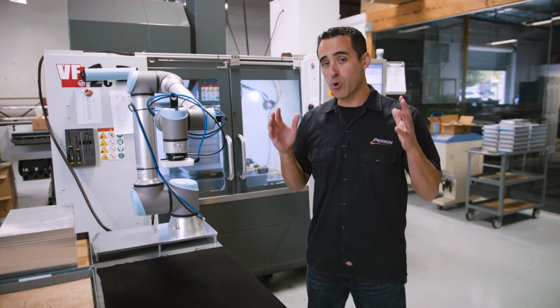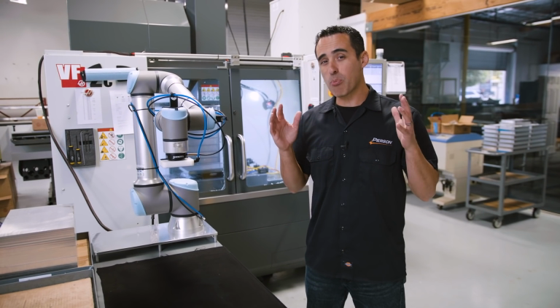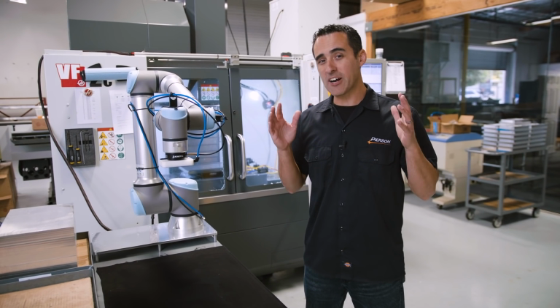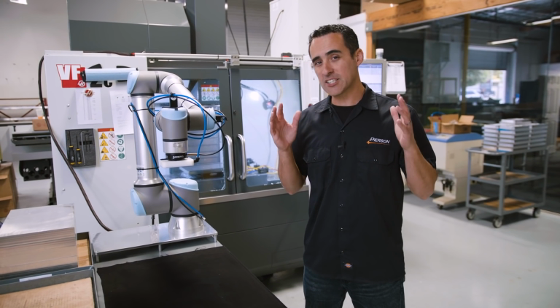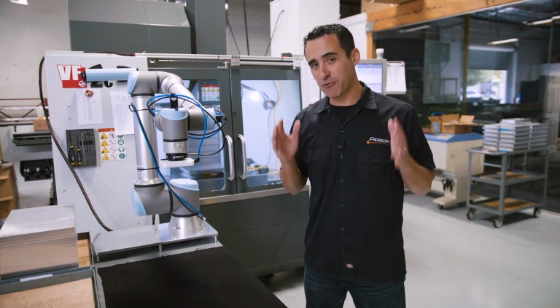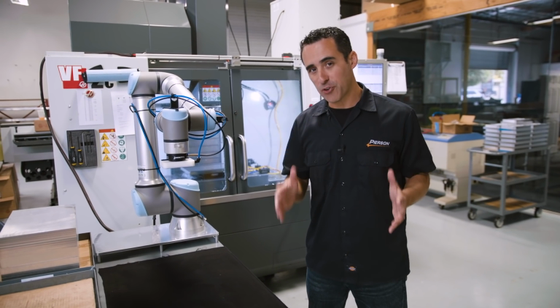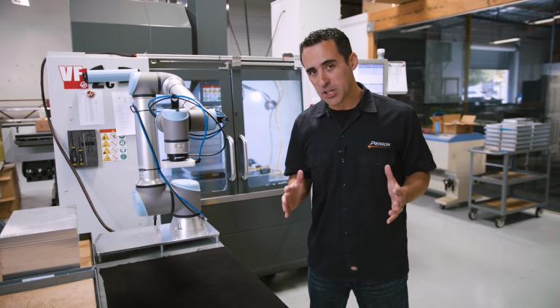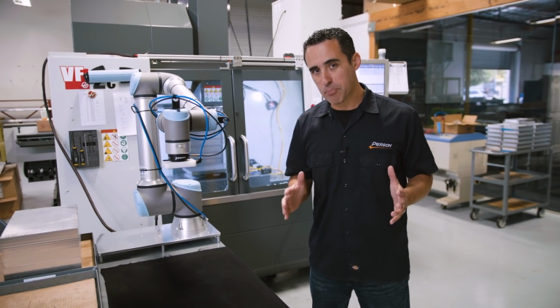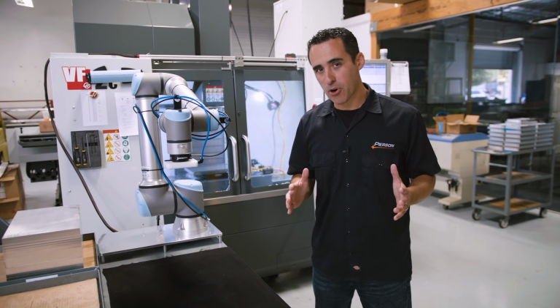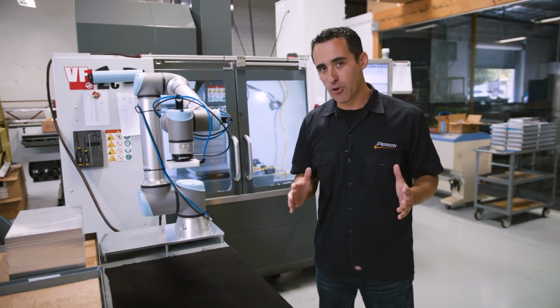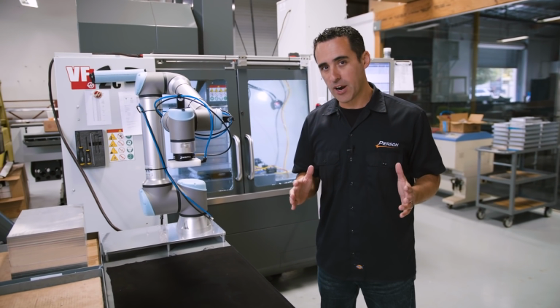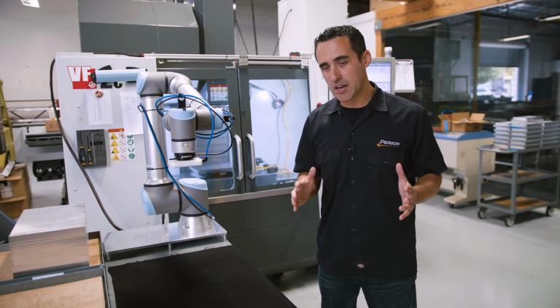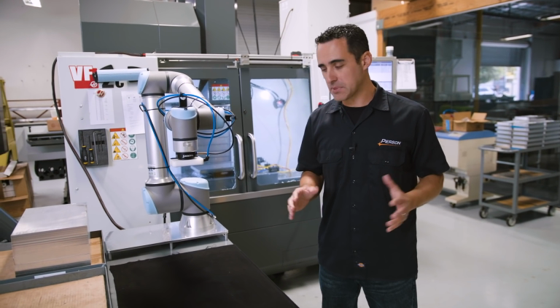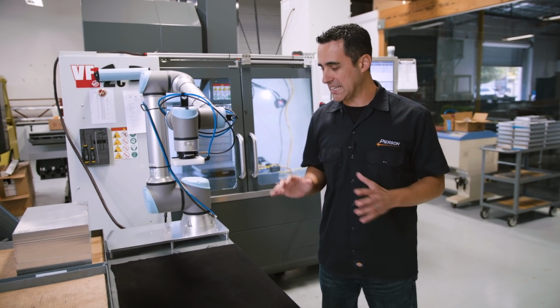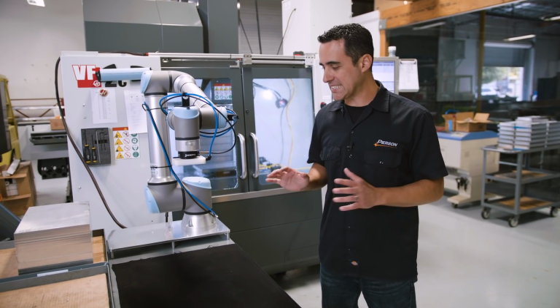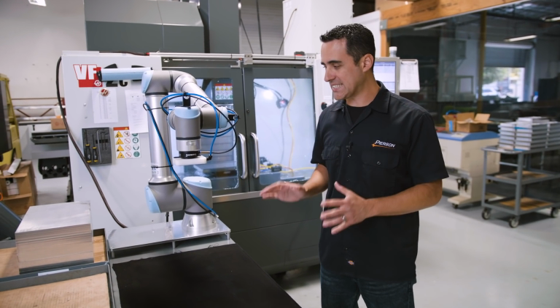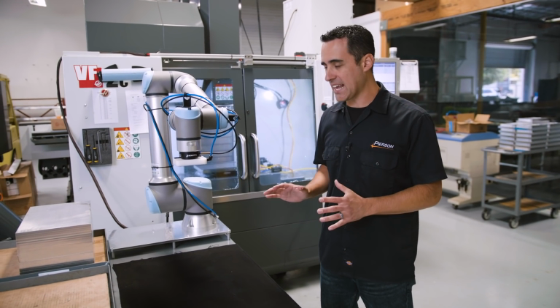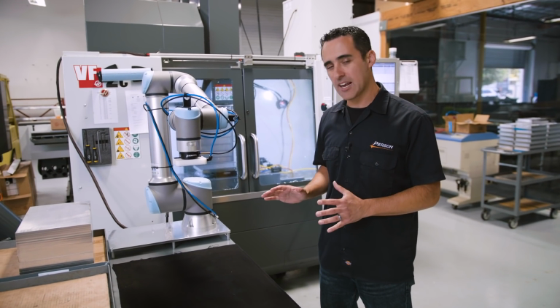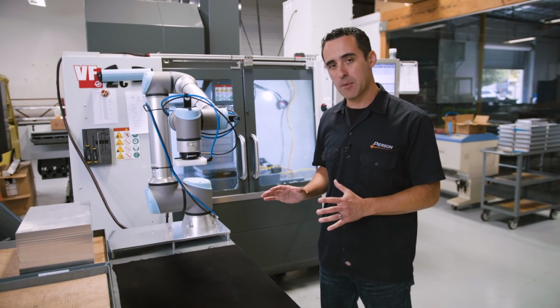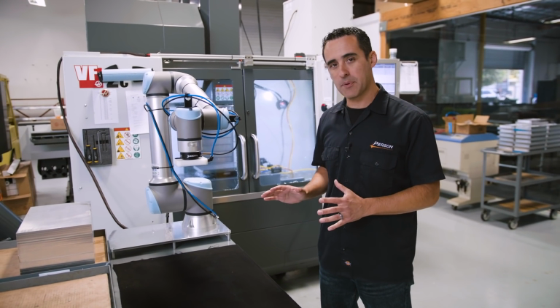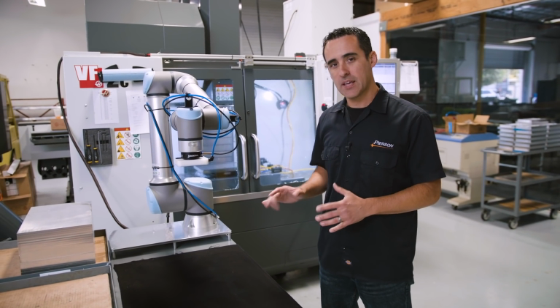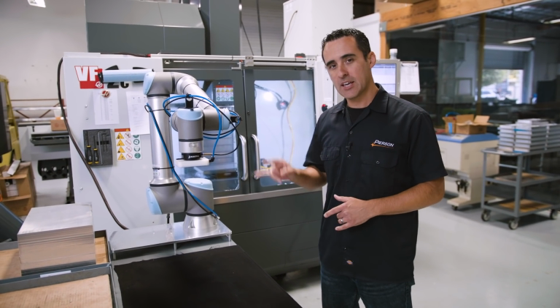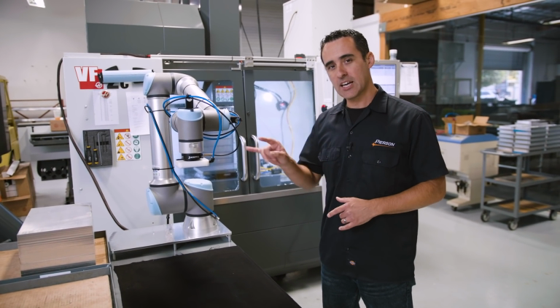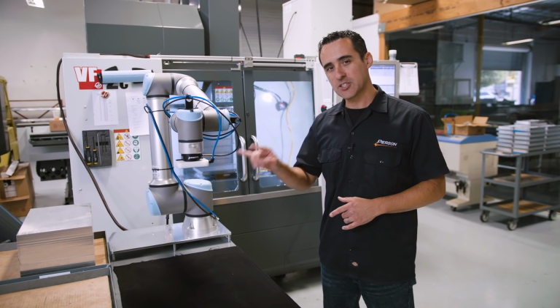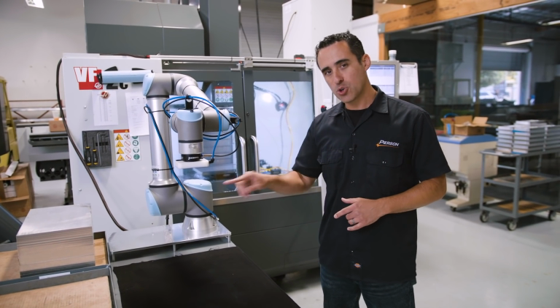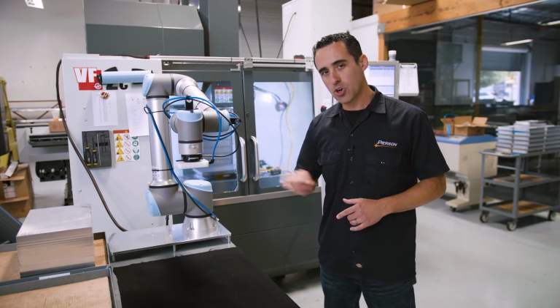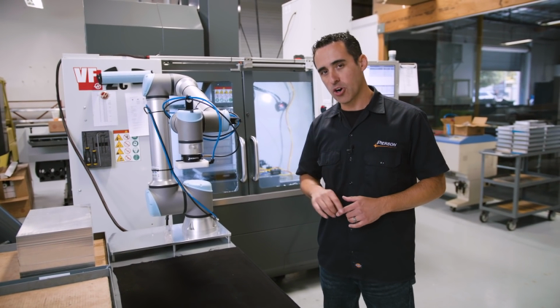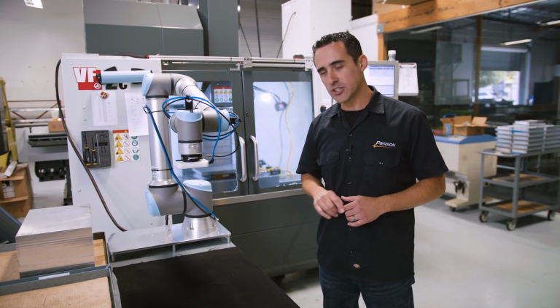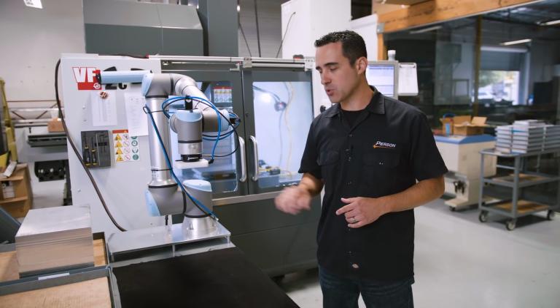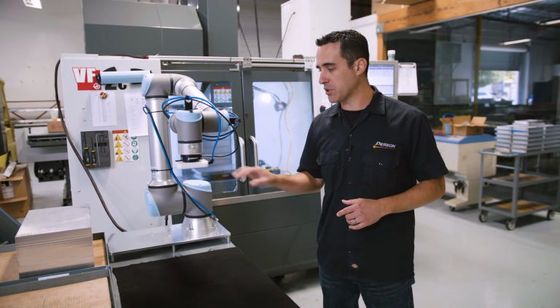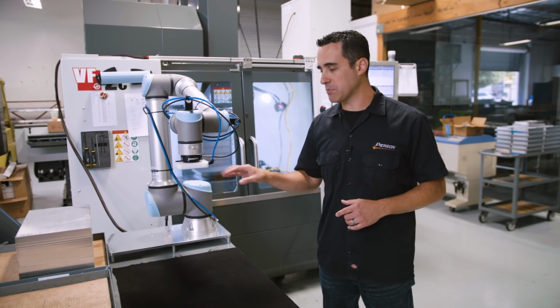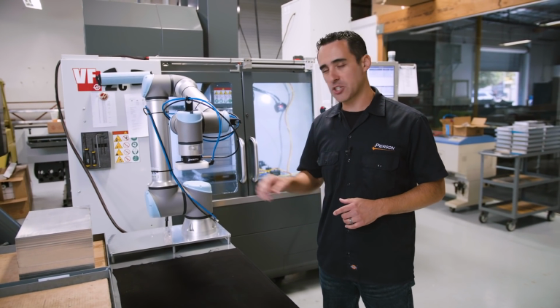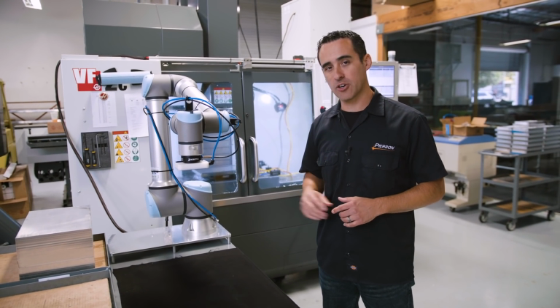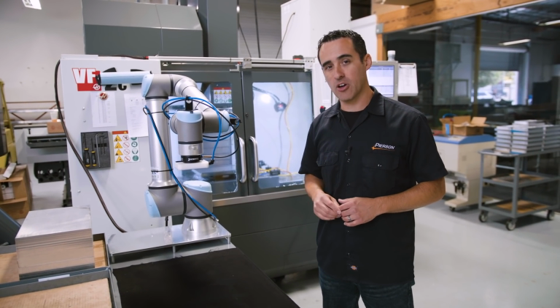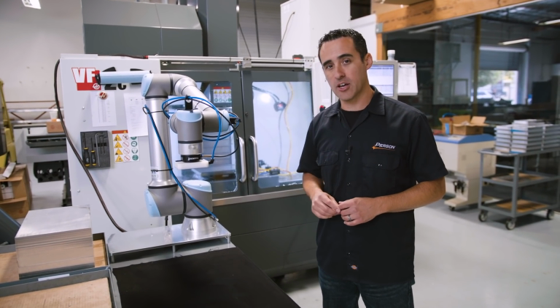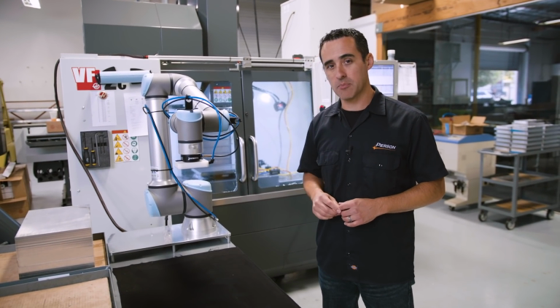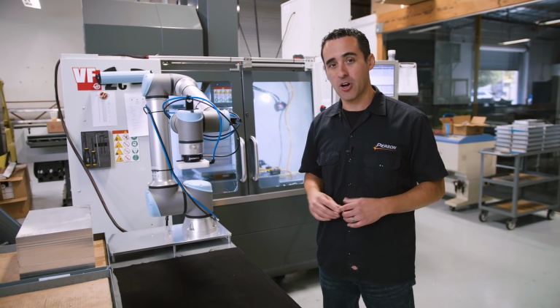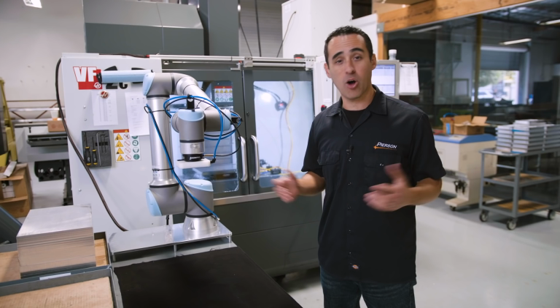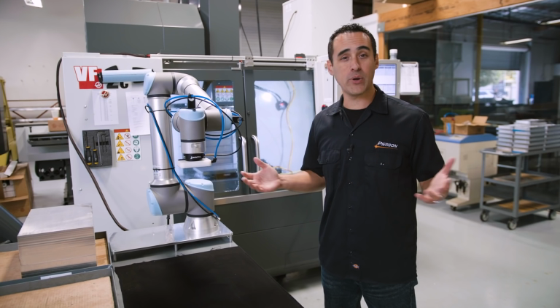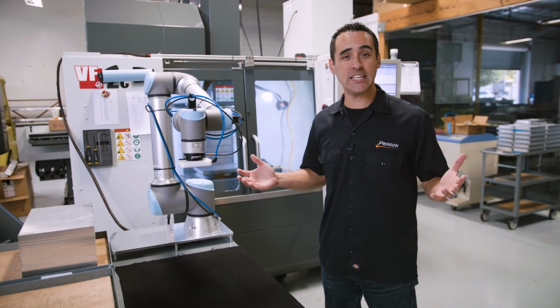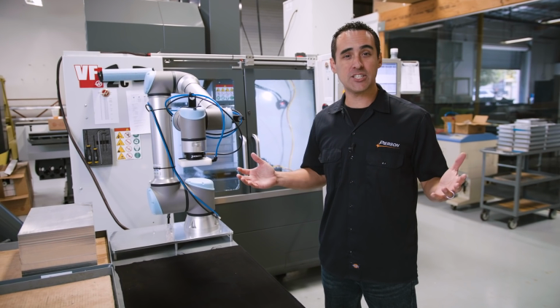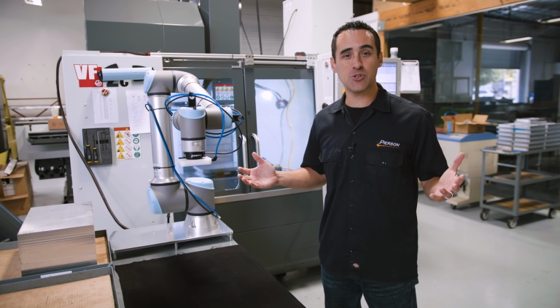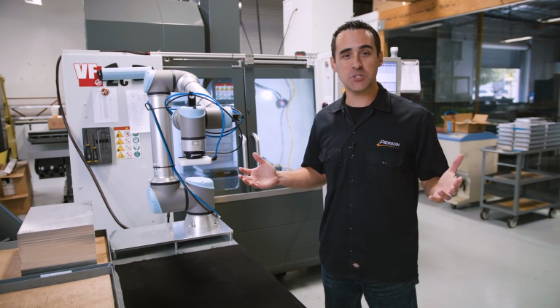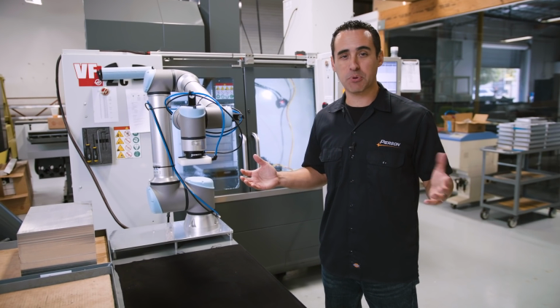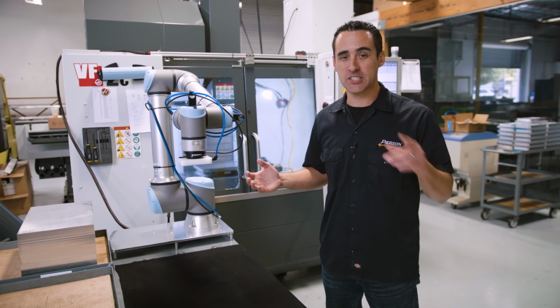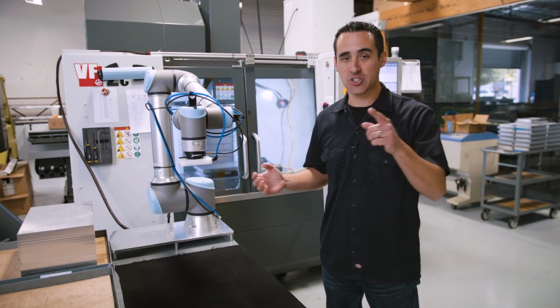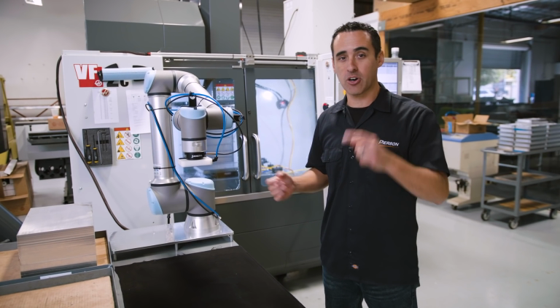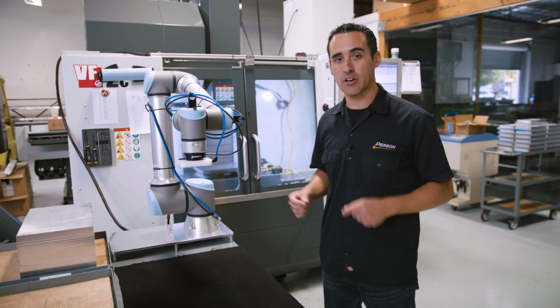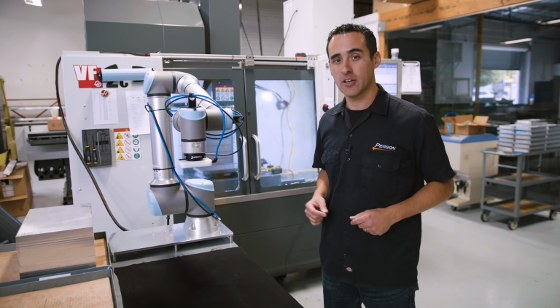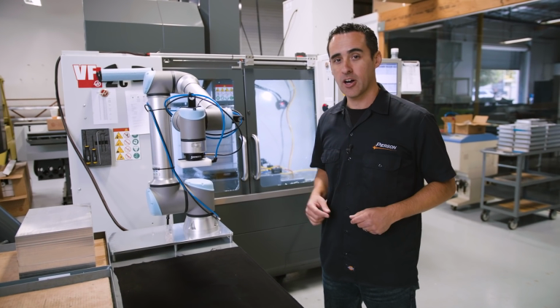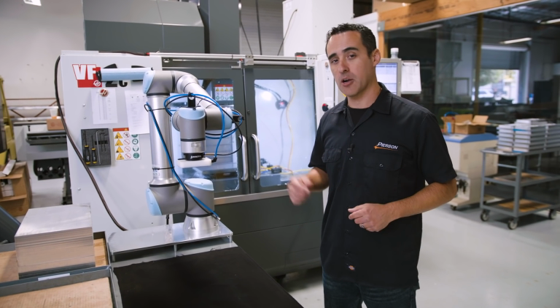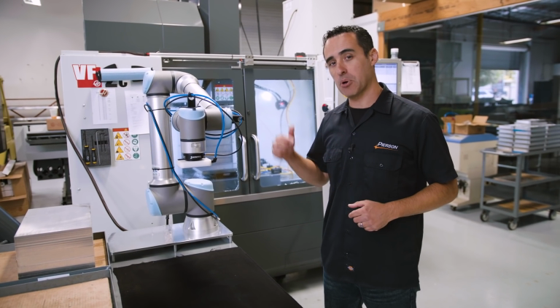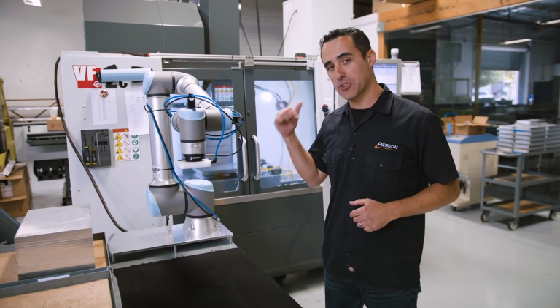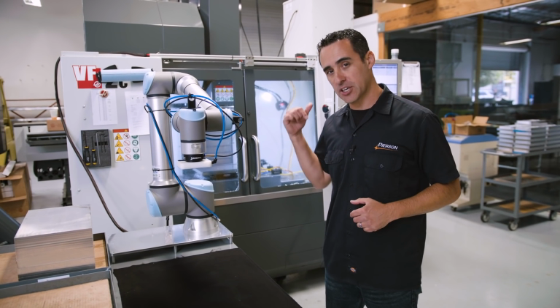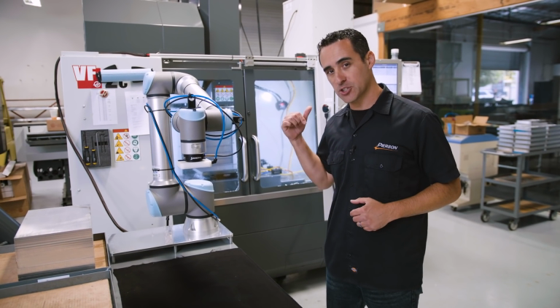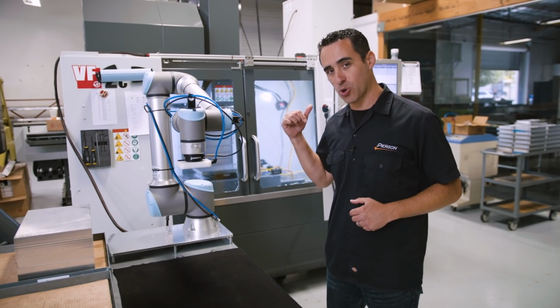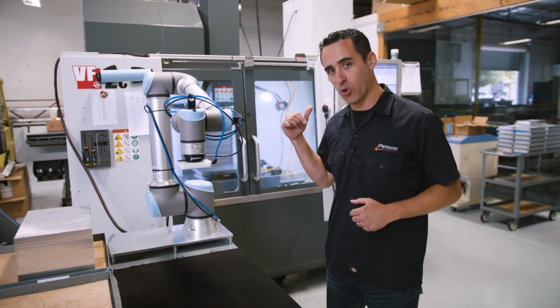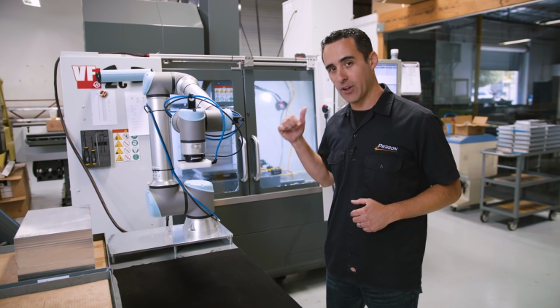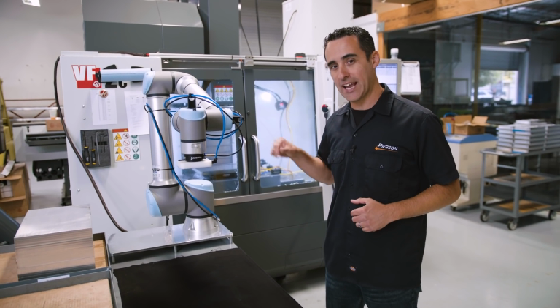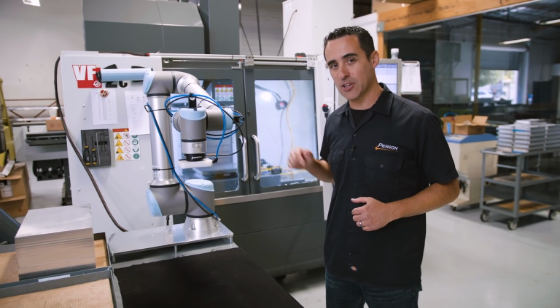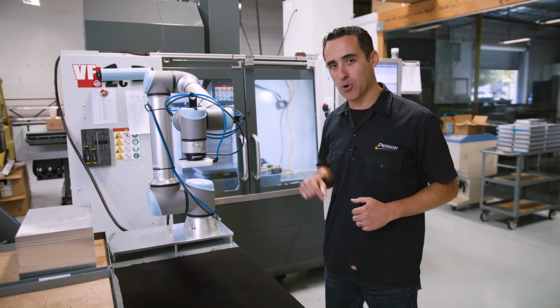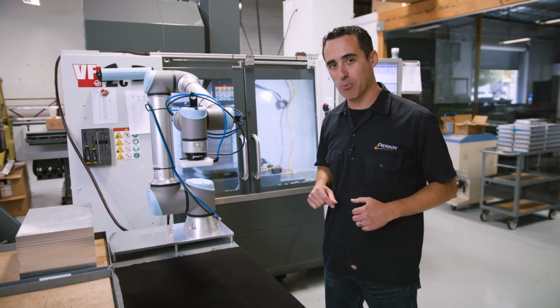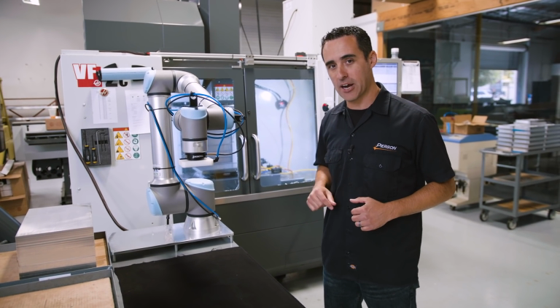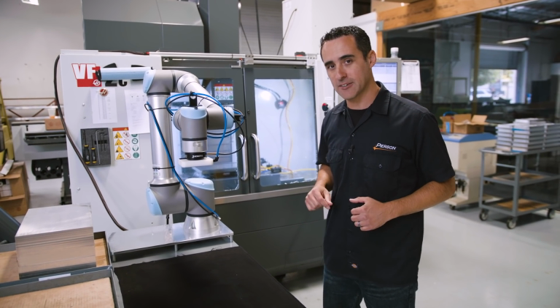The robot is fully programmed and set up with two carts of material. All that's needed is to press start on both the CNC control and the robot to begin the production run.